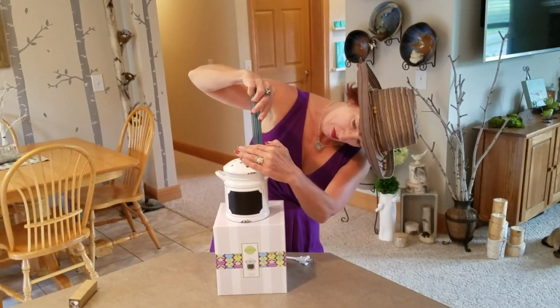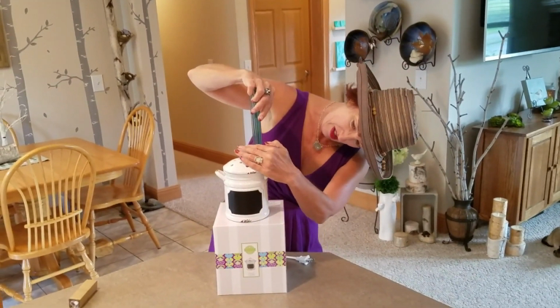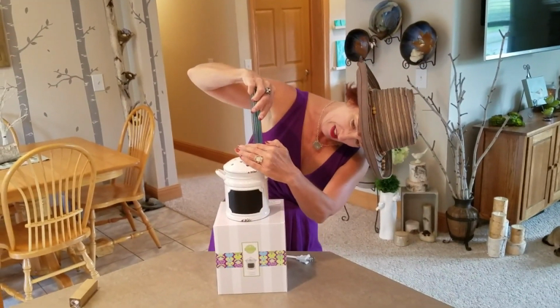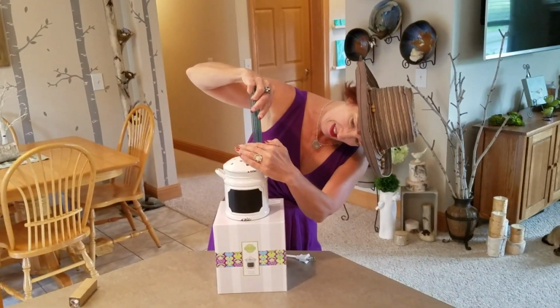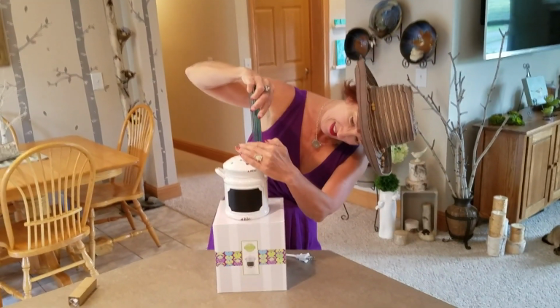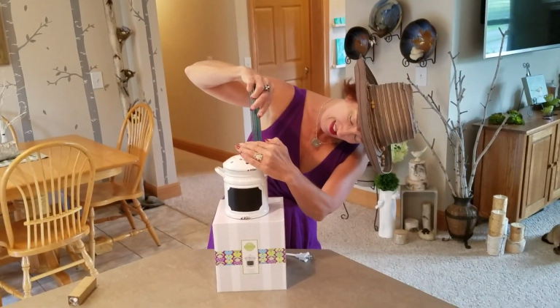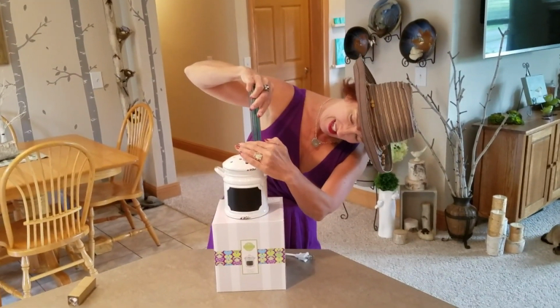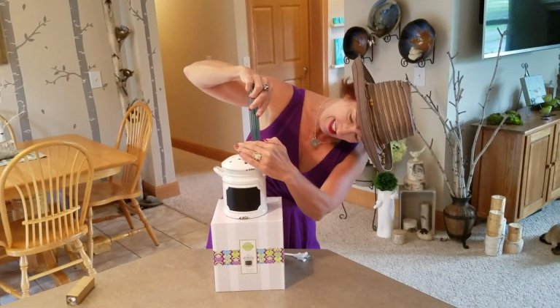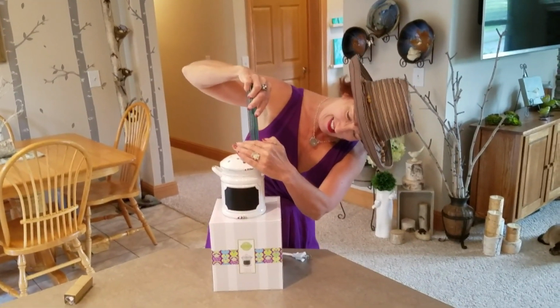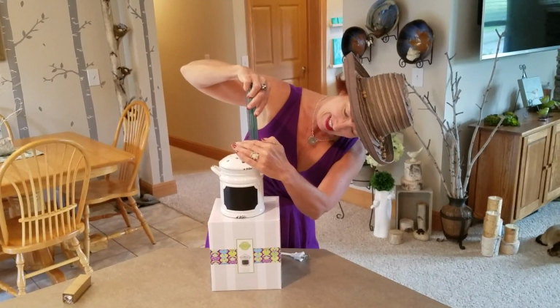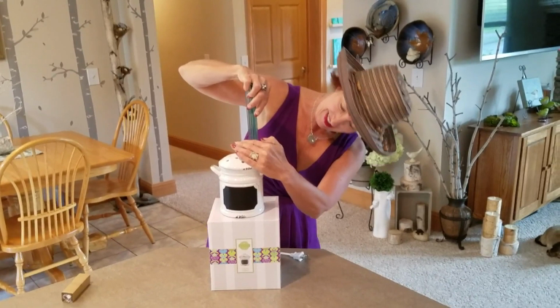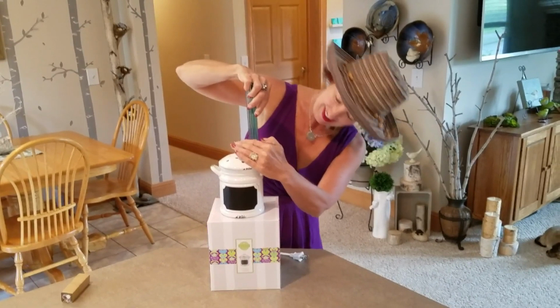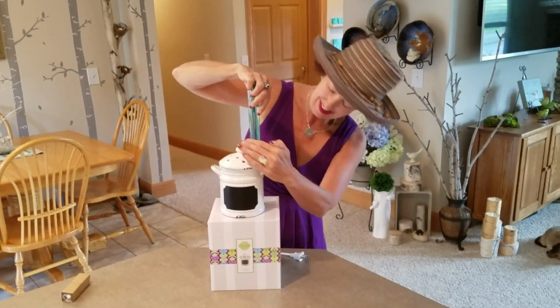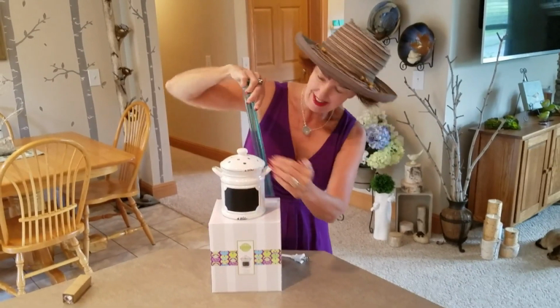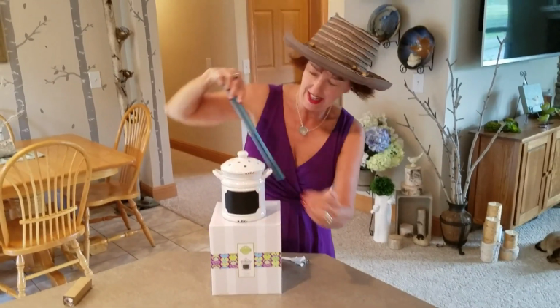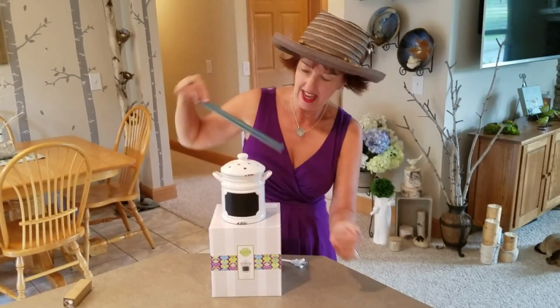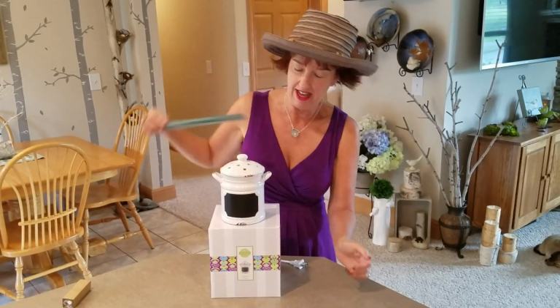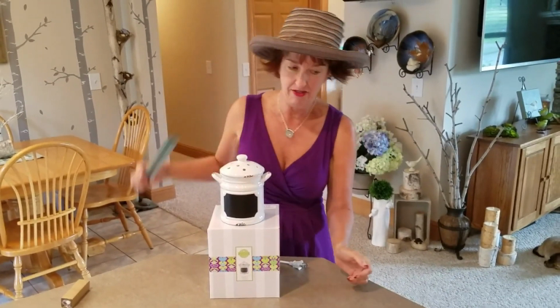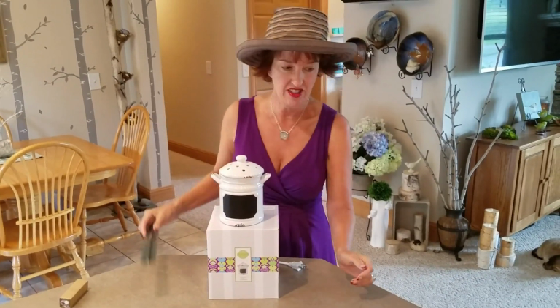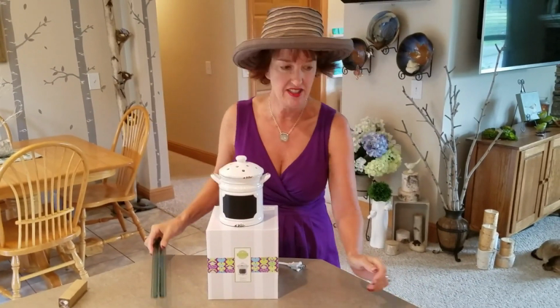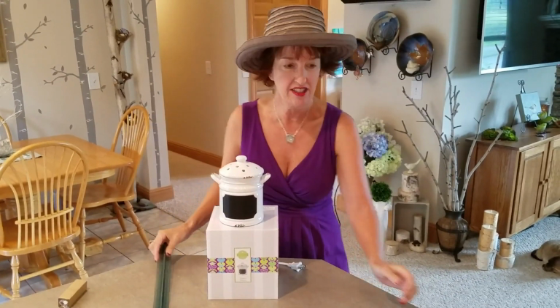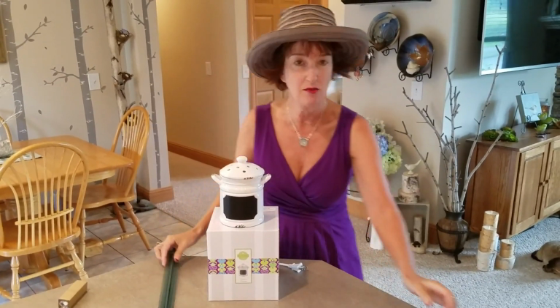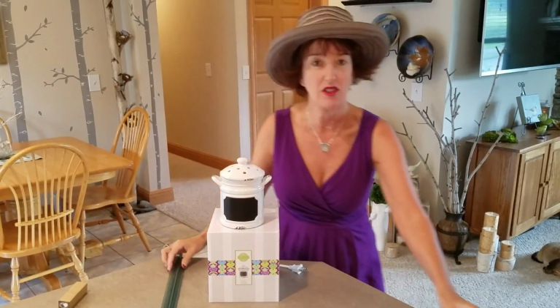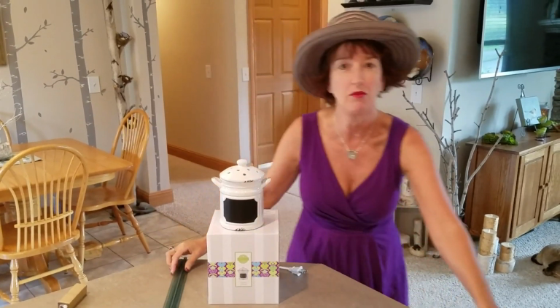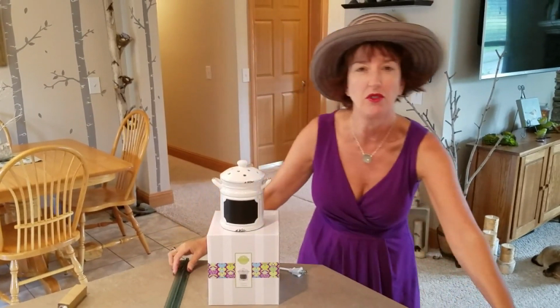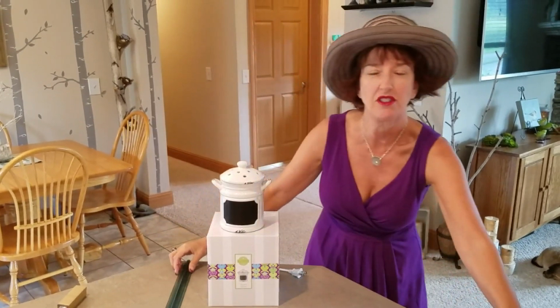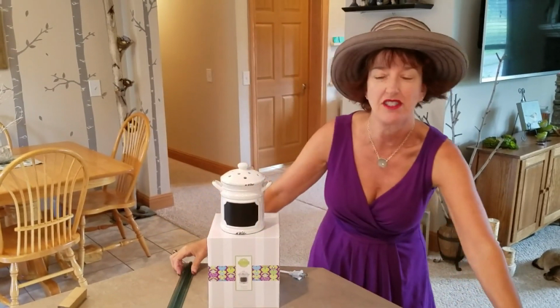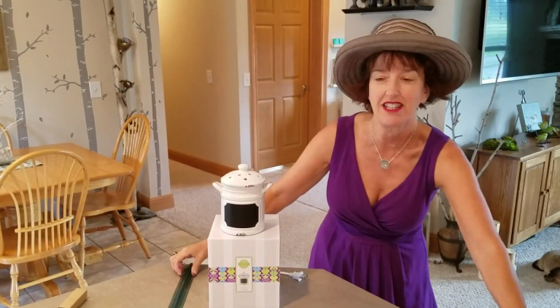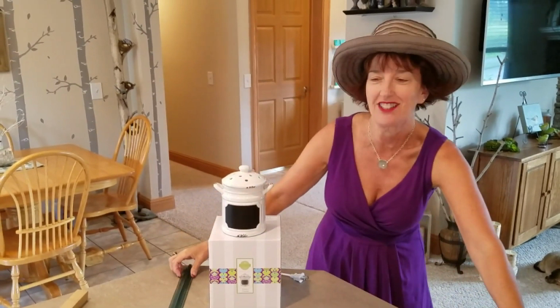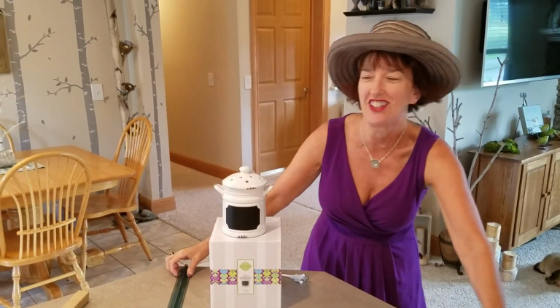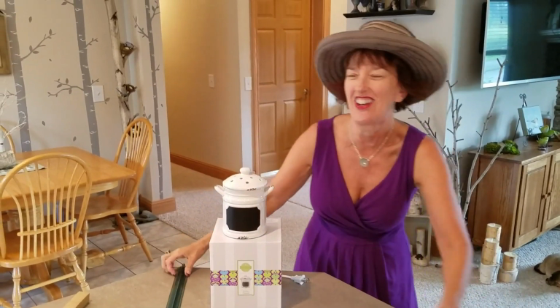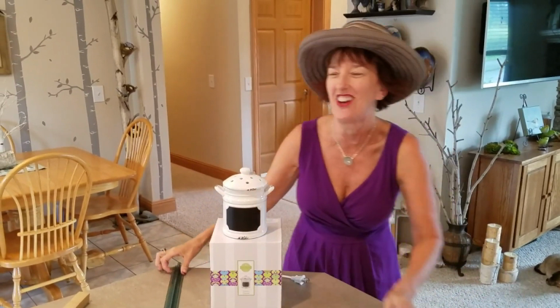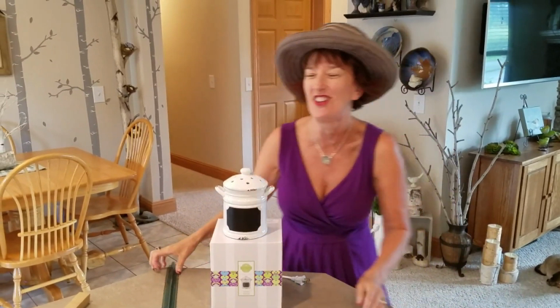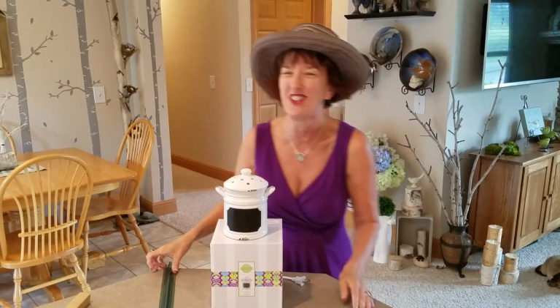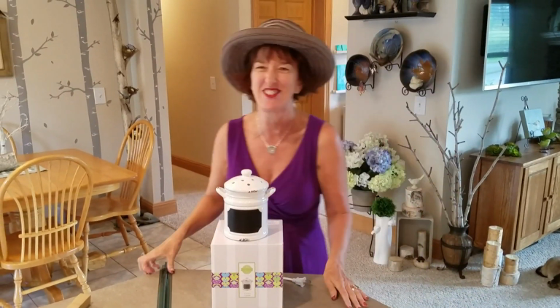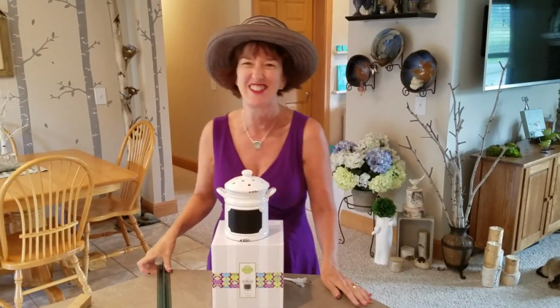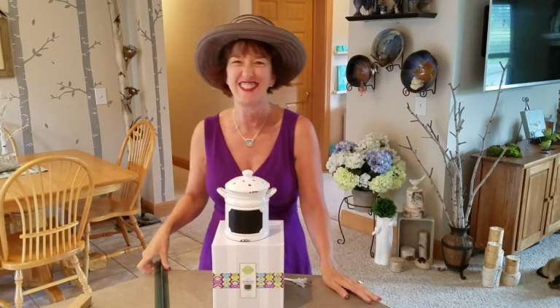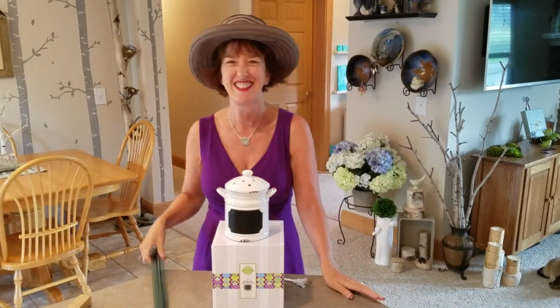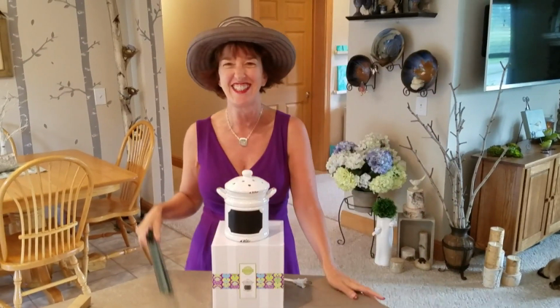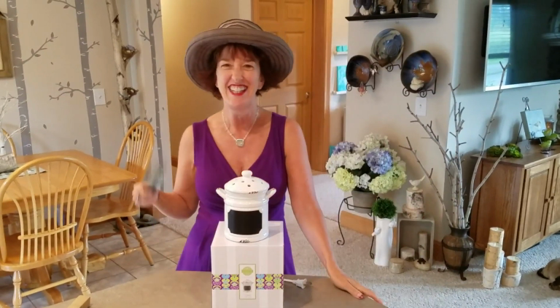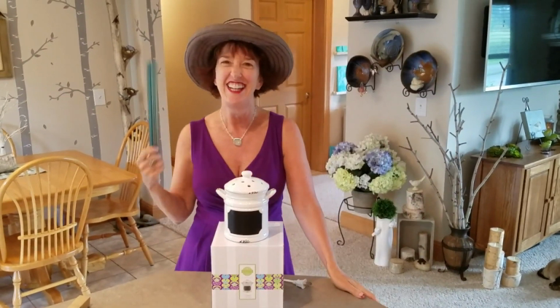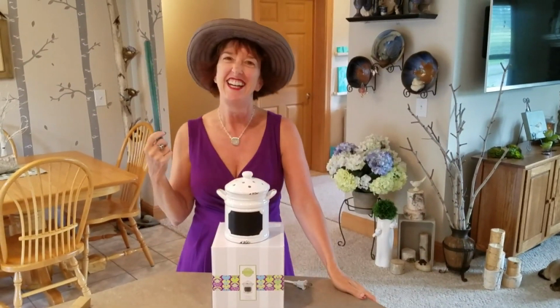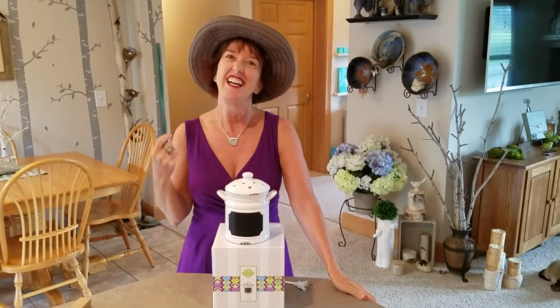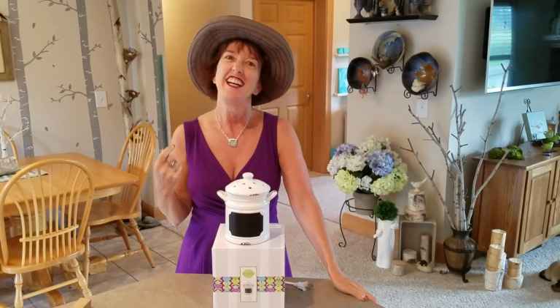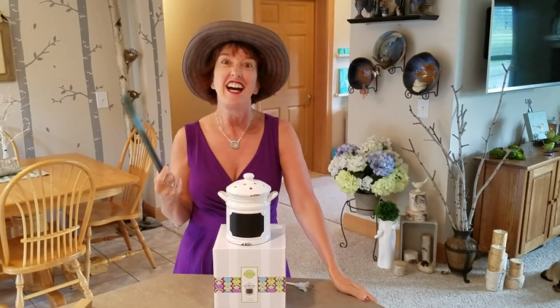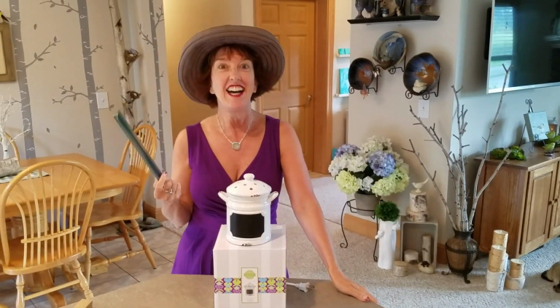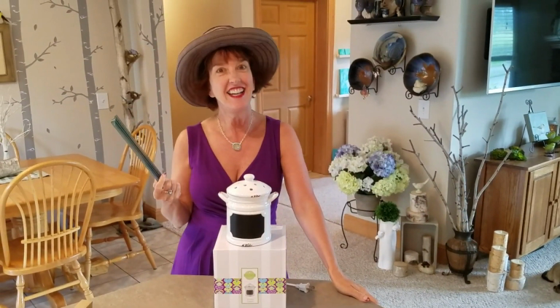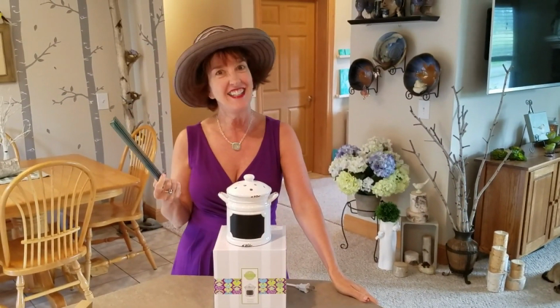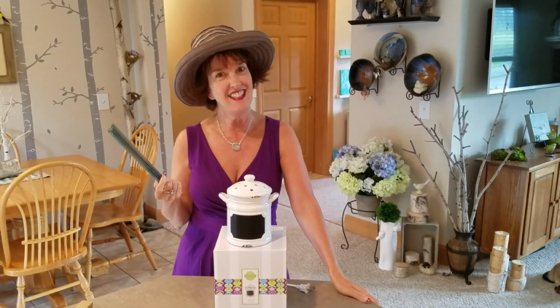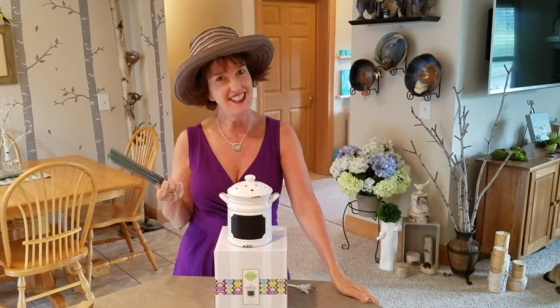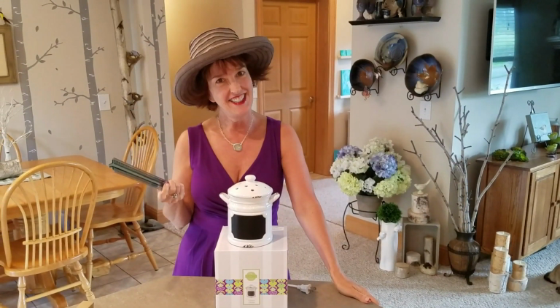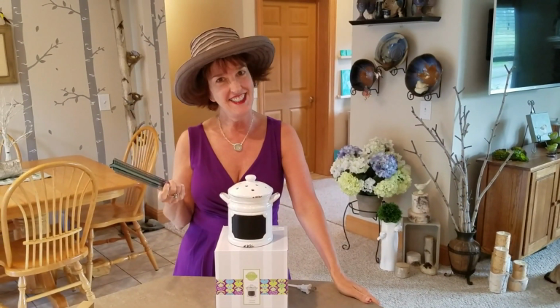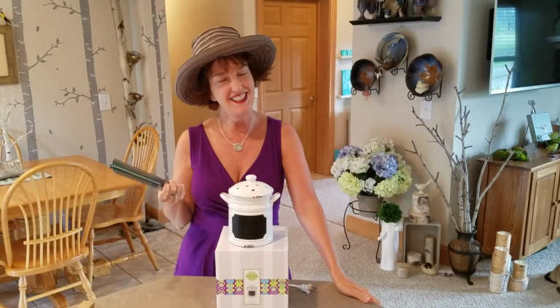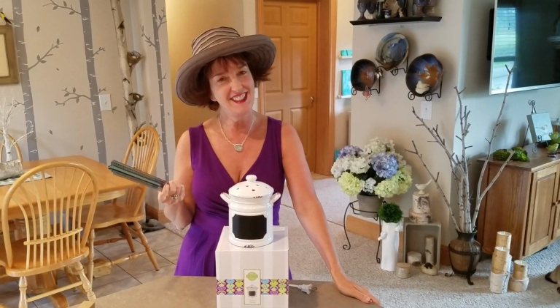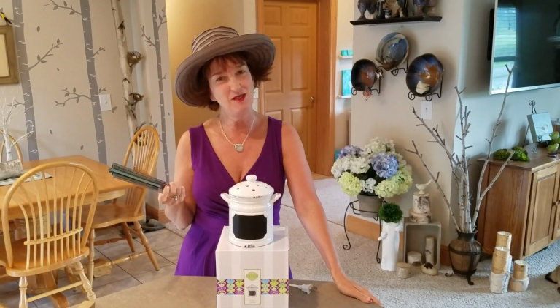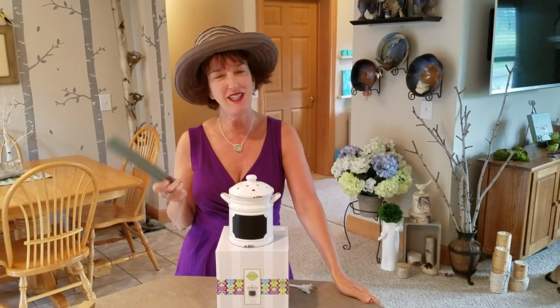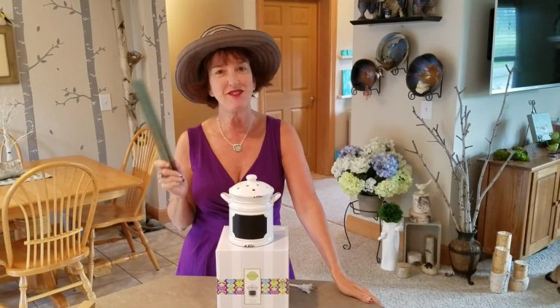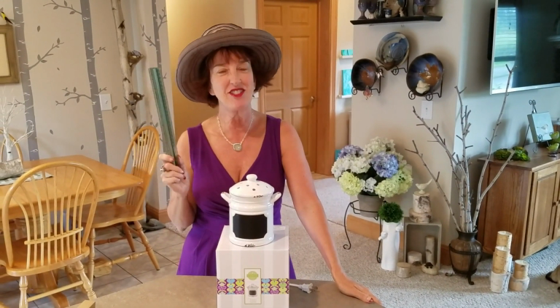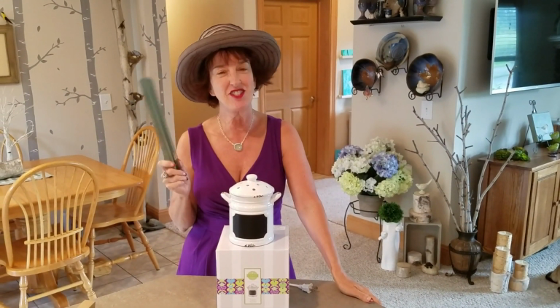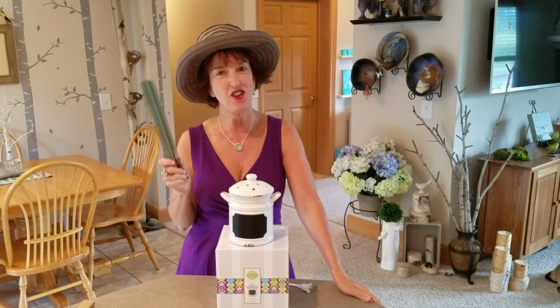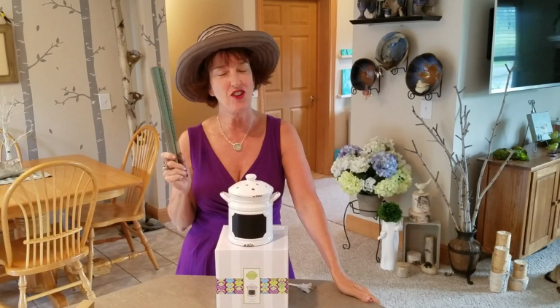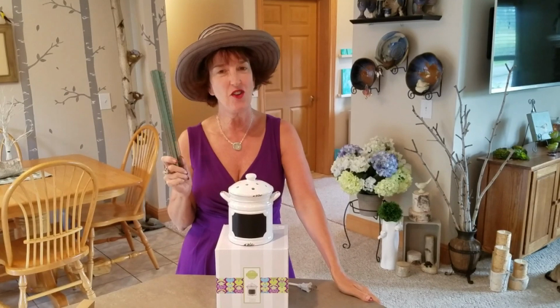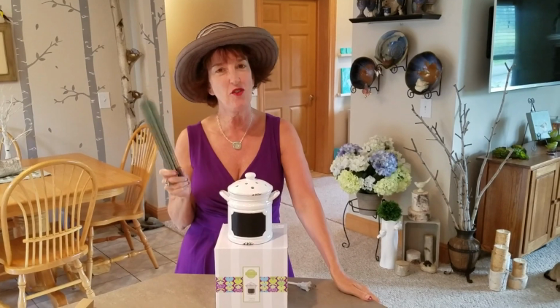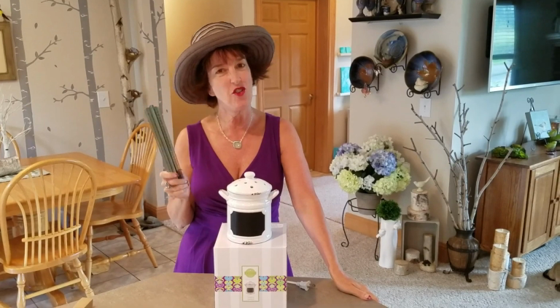I'd say six and a half — let's see what the book says. Honey, we have to start over.